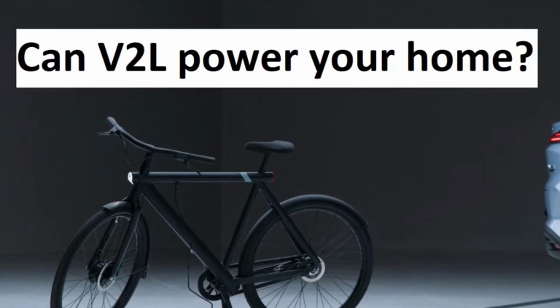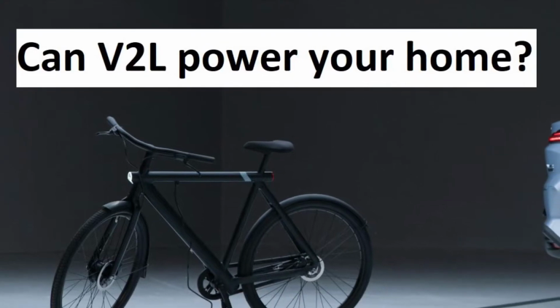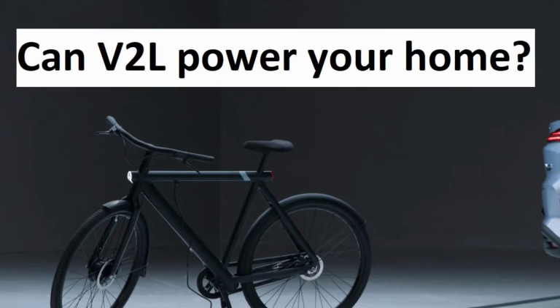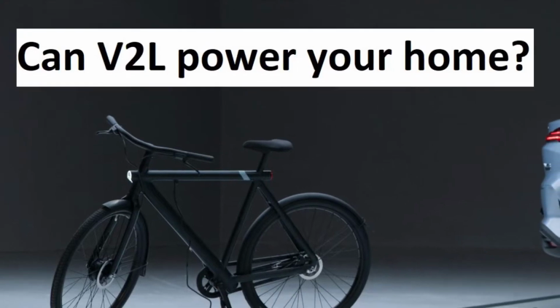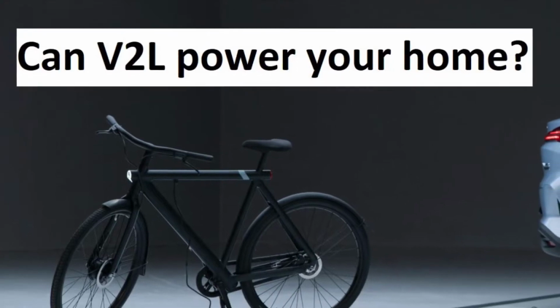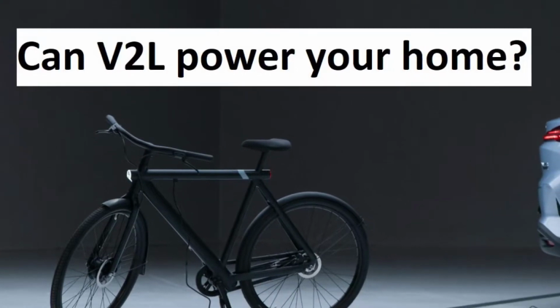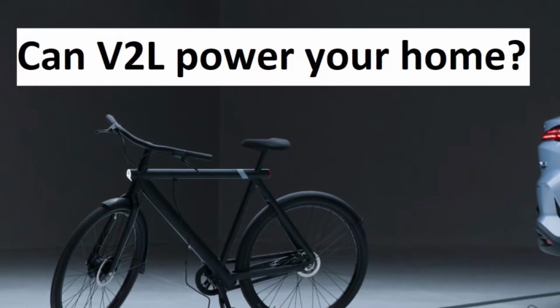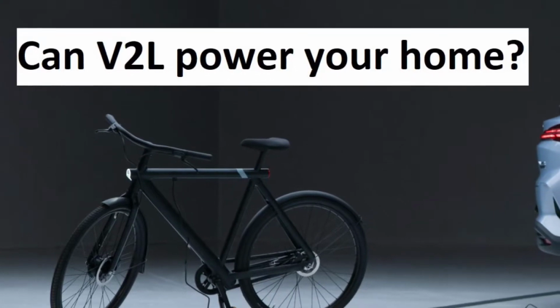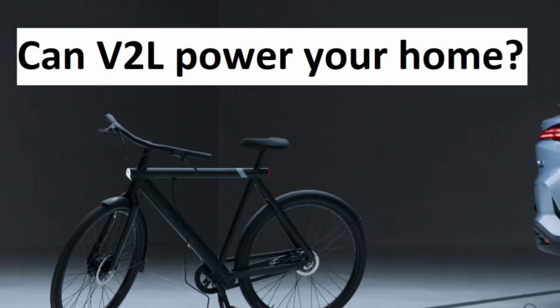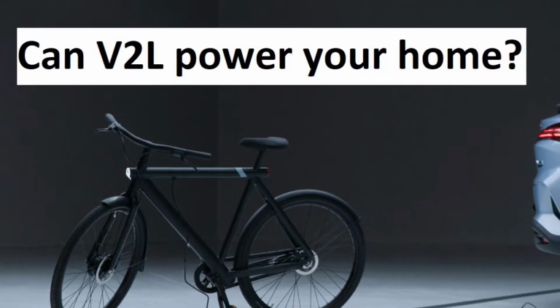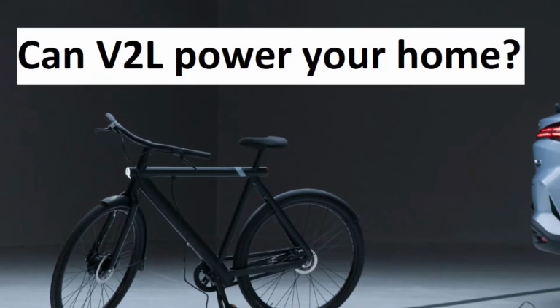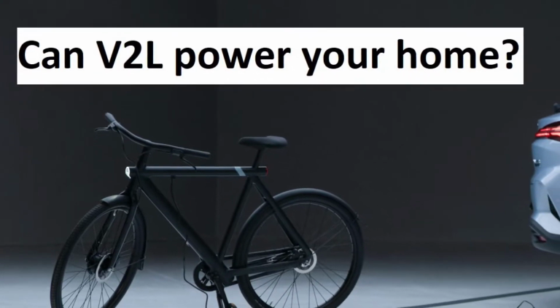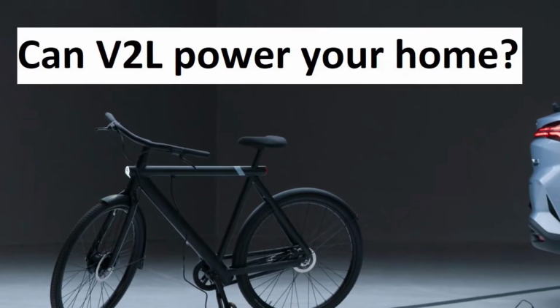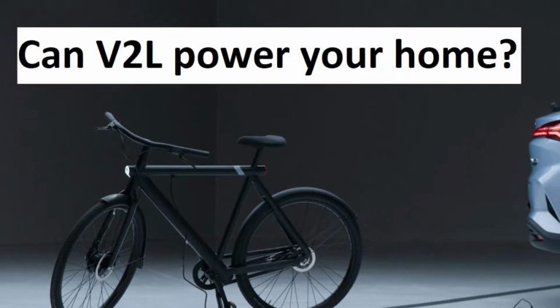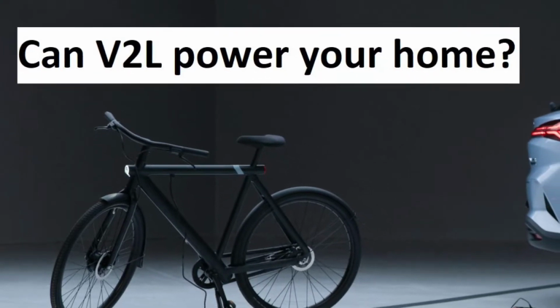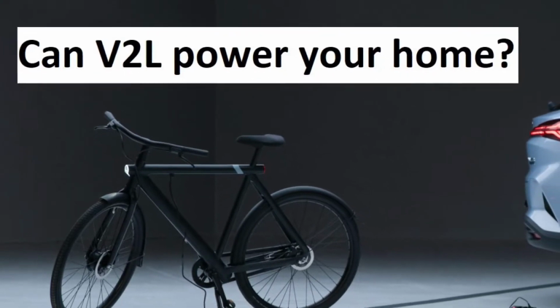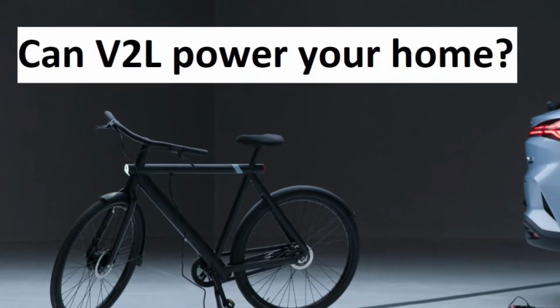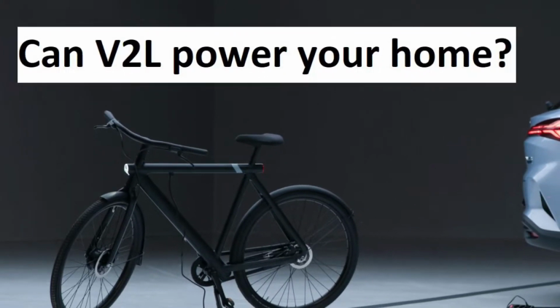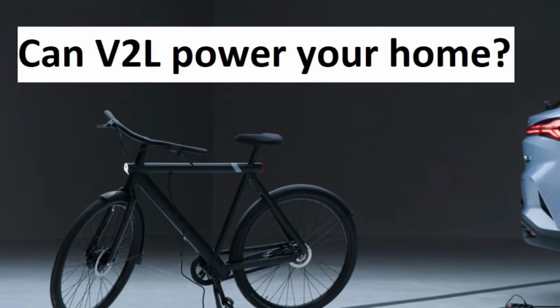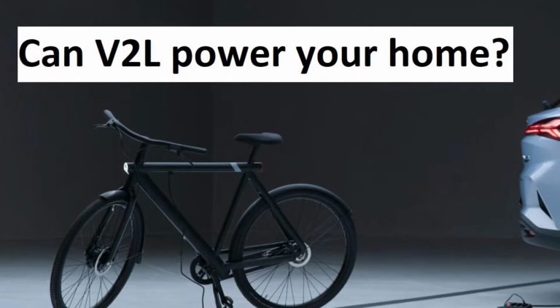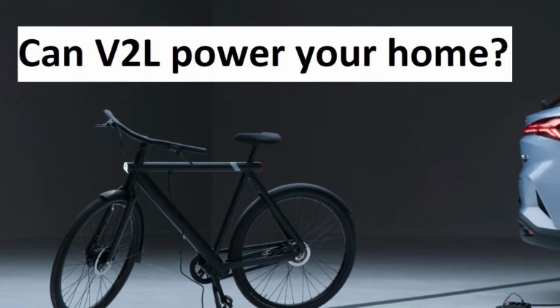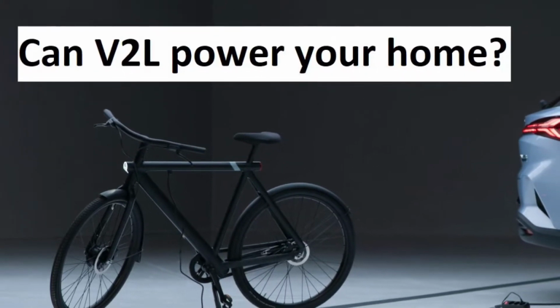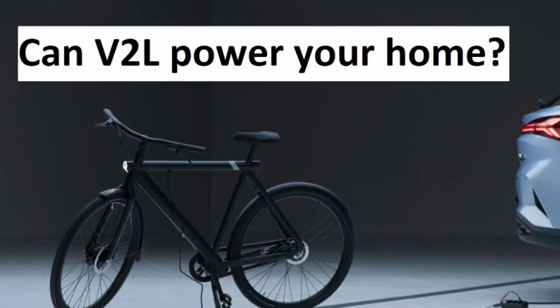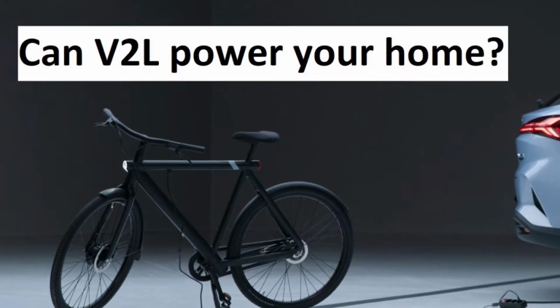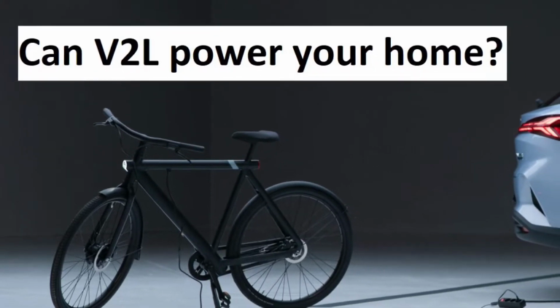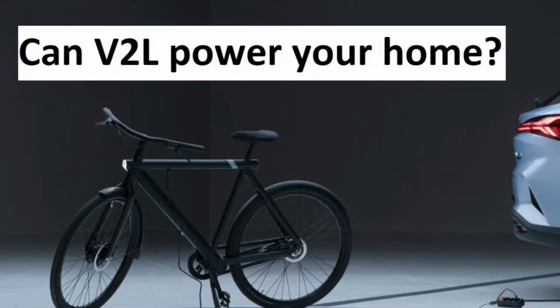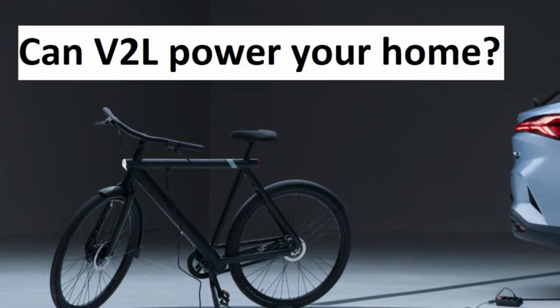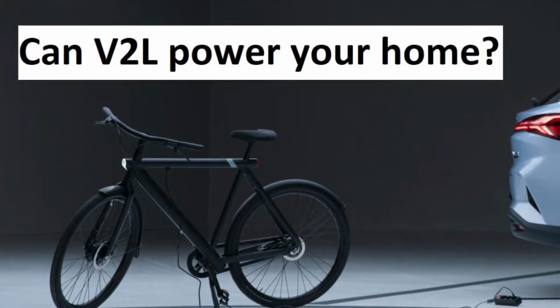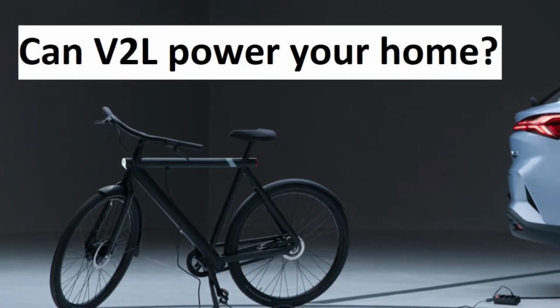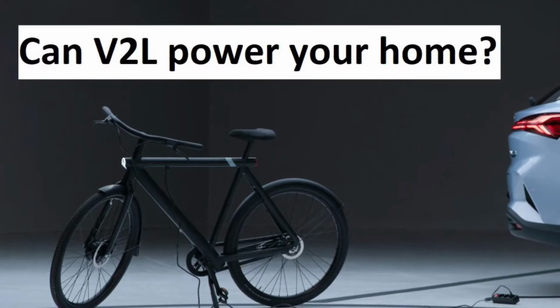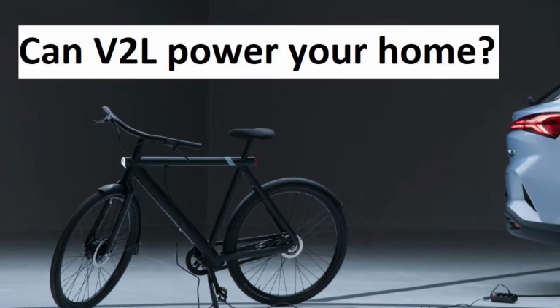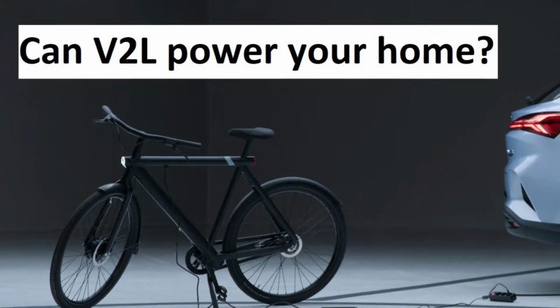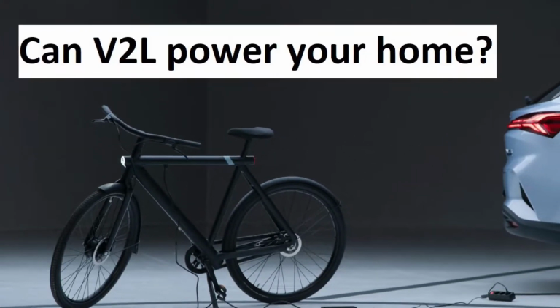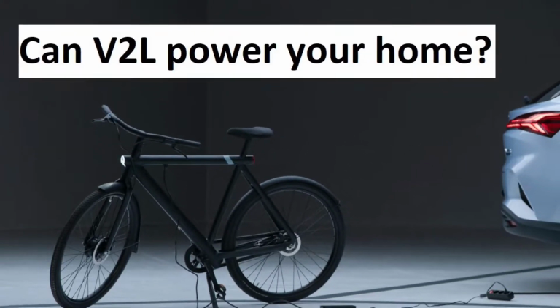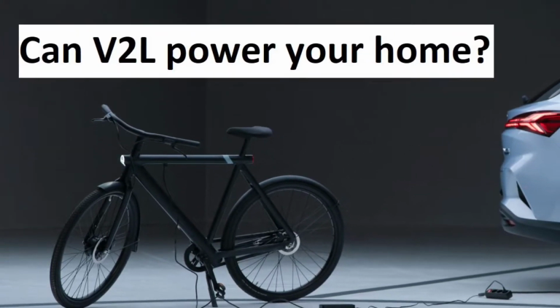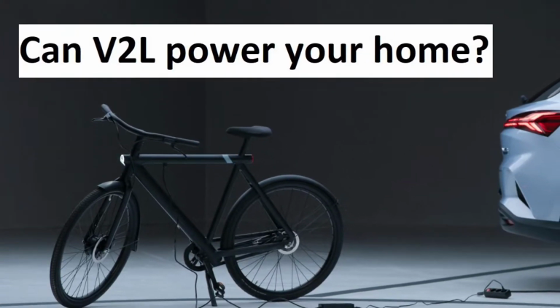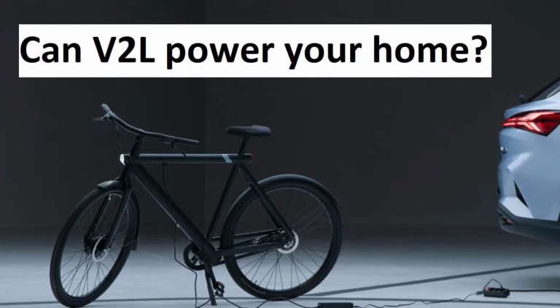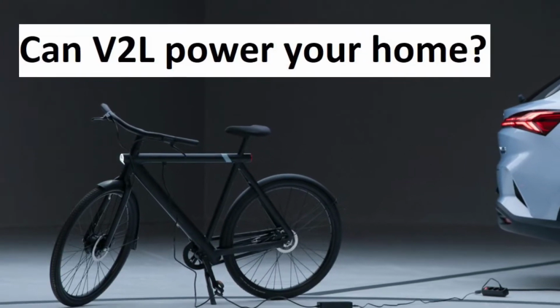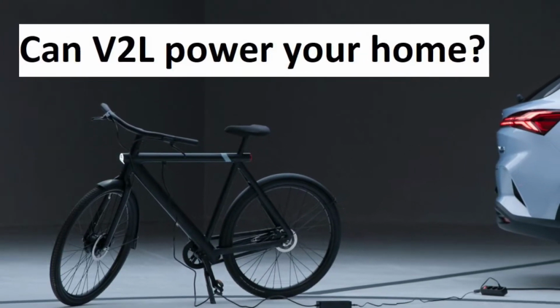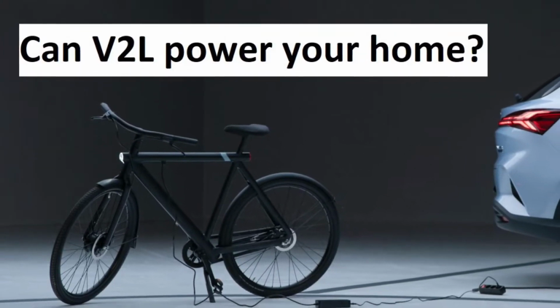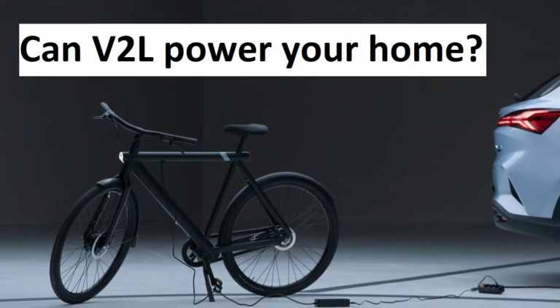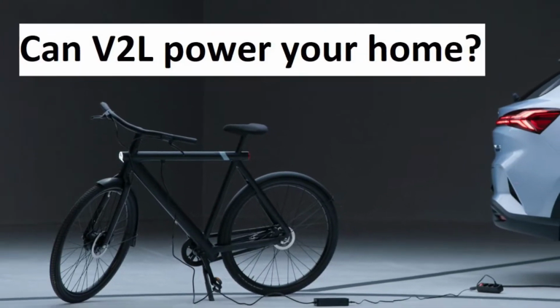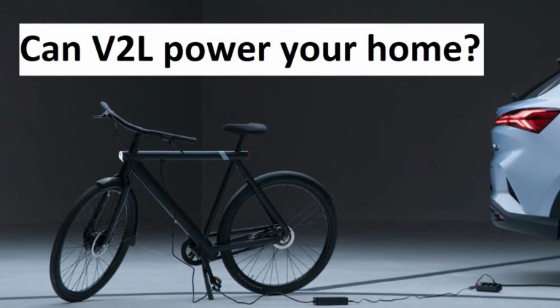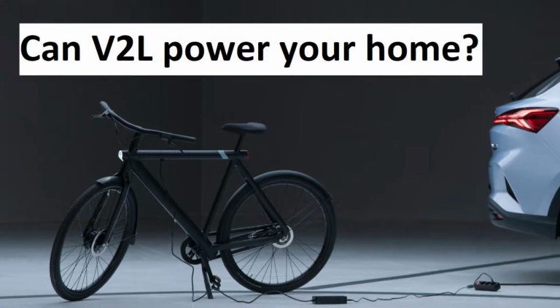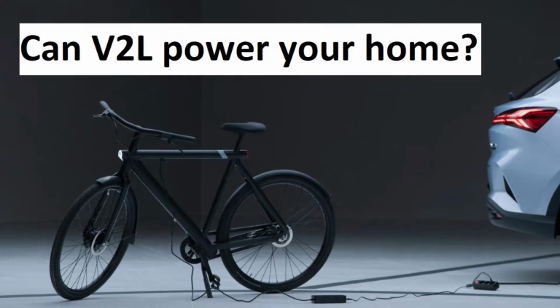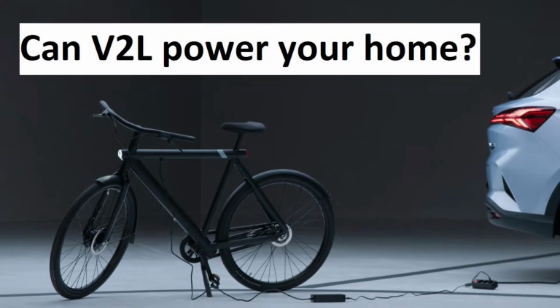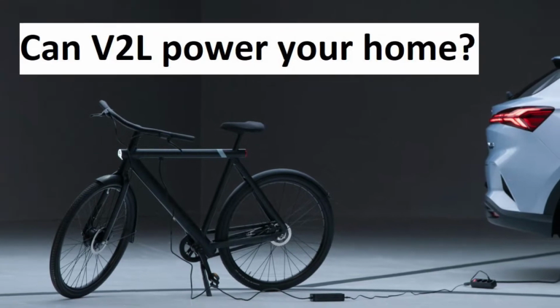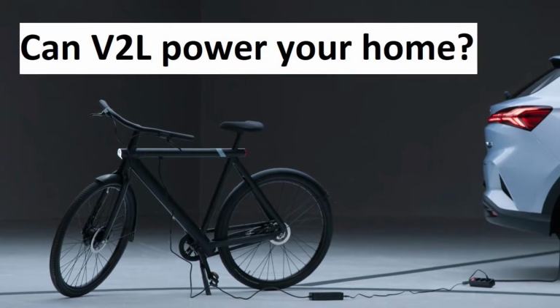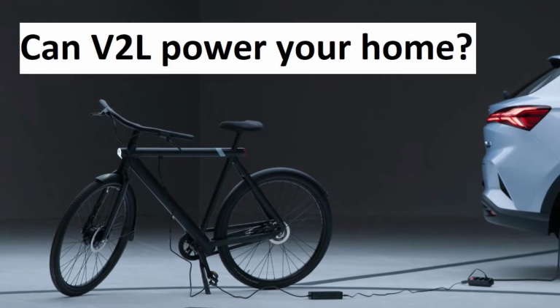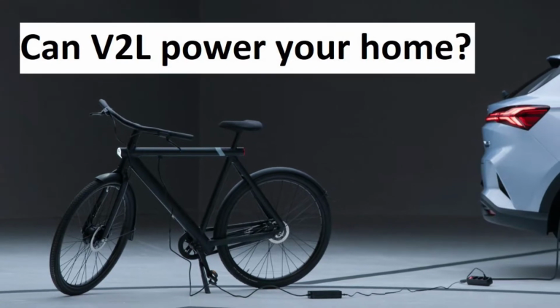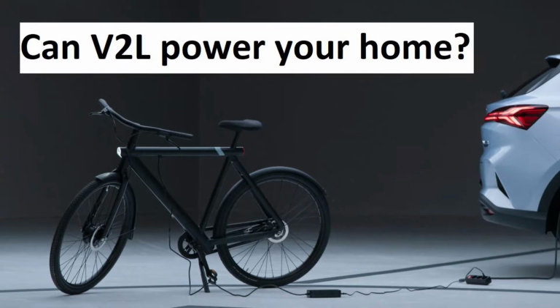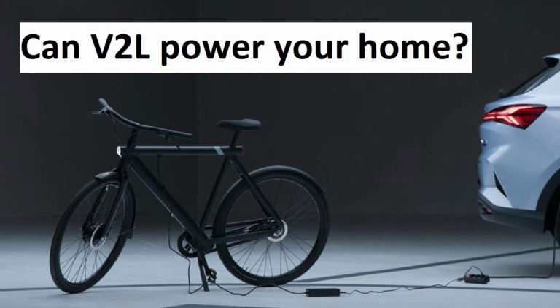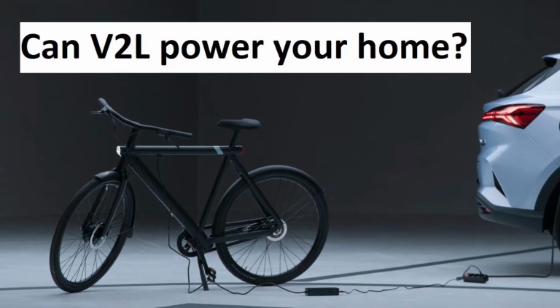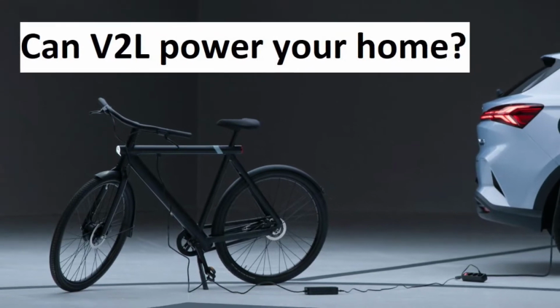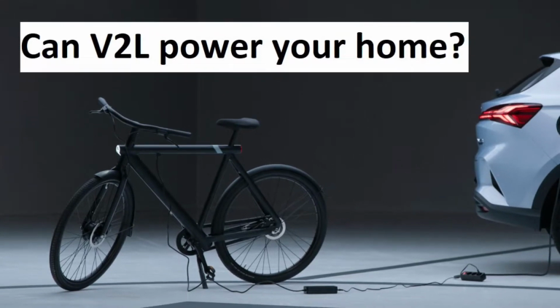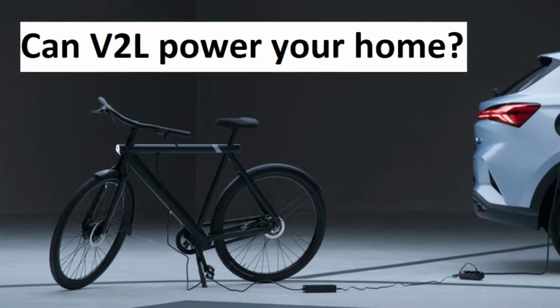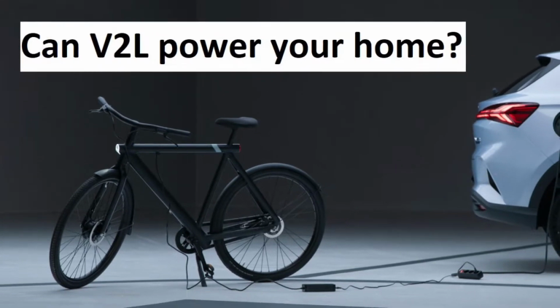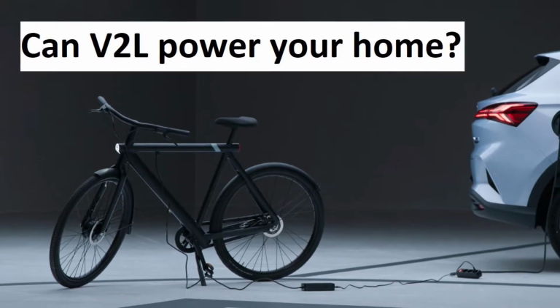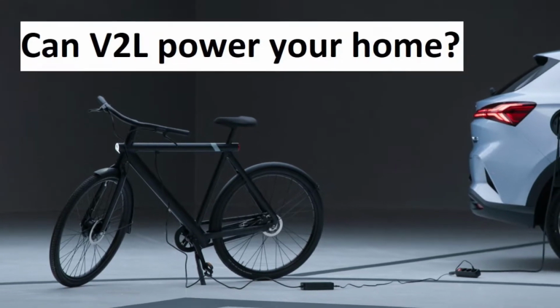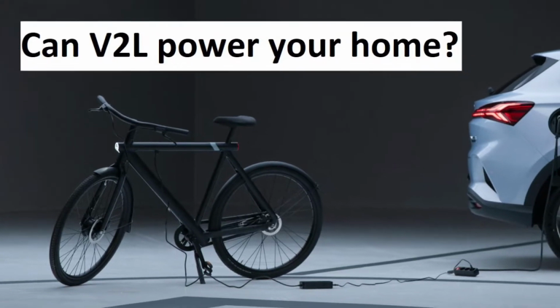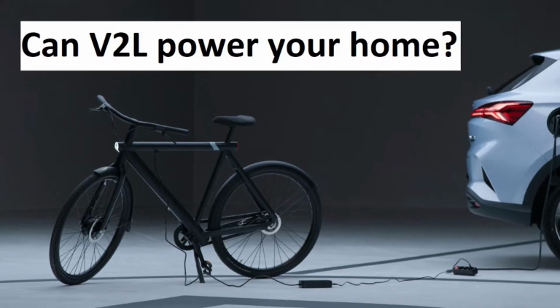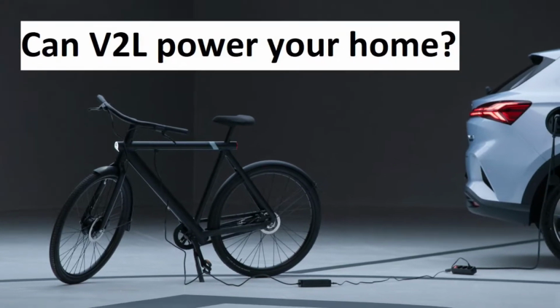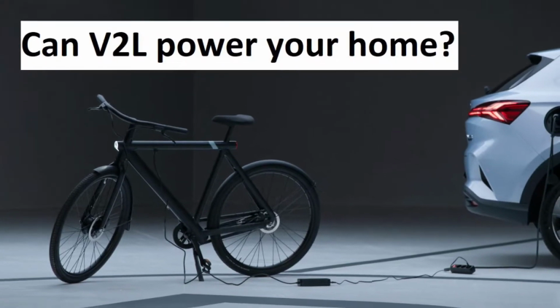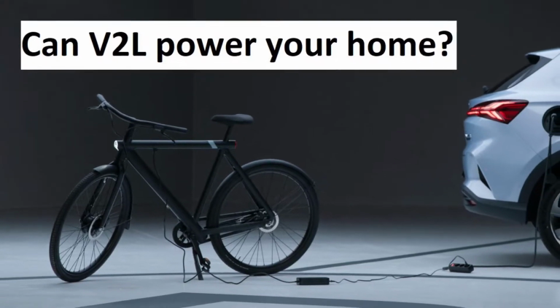Can vehicle to load really power your home? That's what I want to look at today.